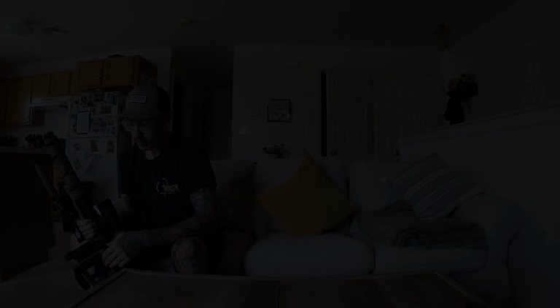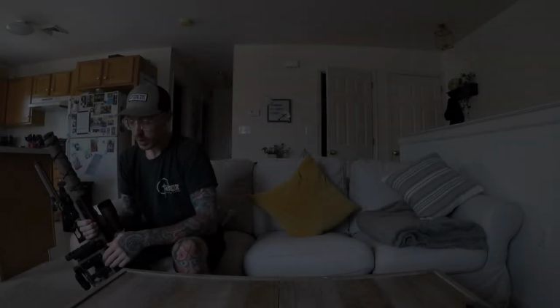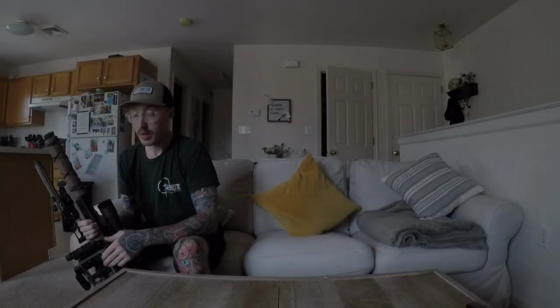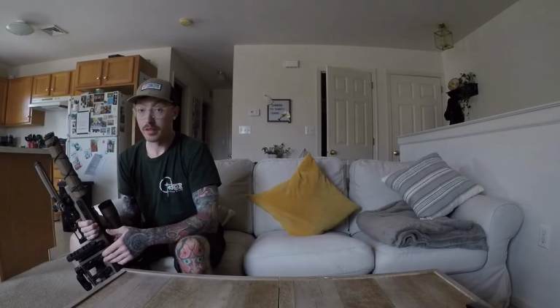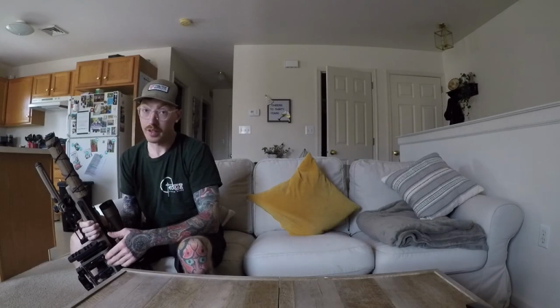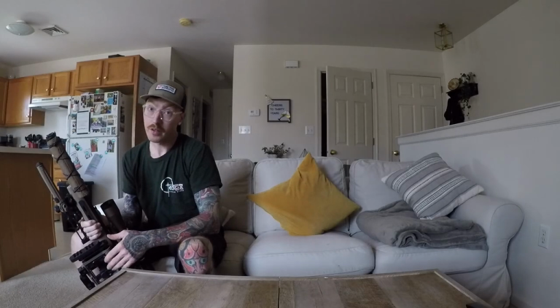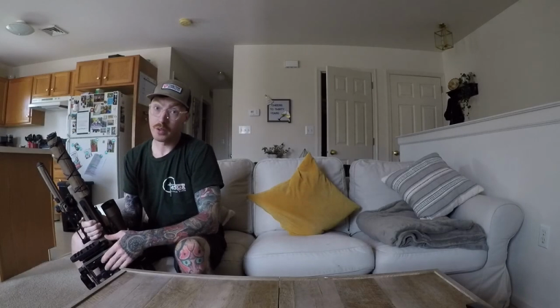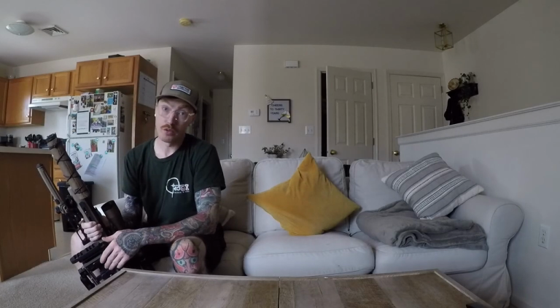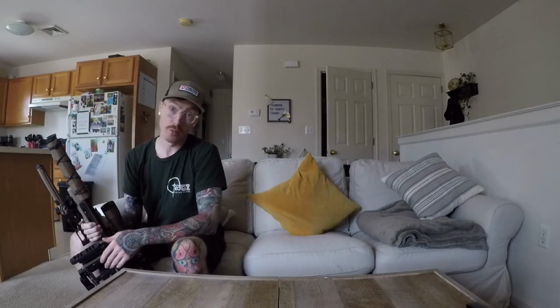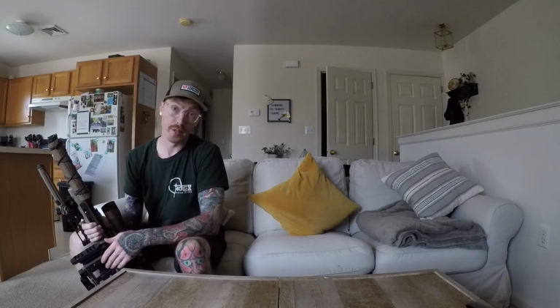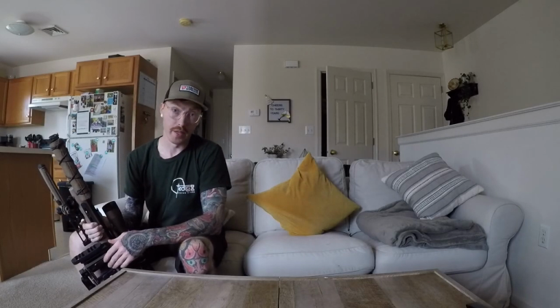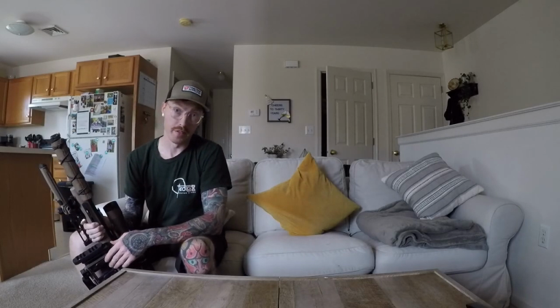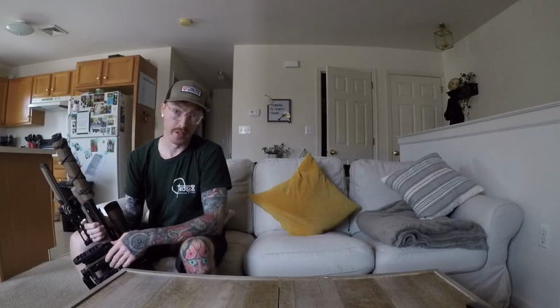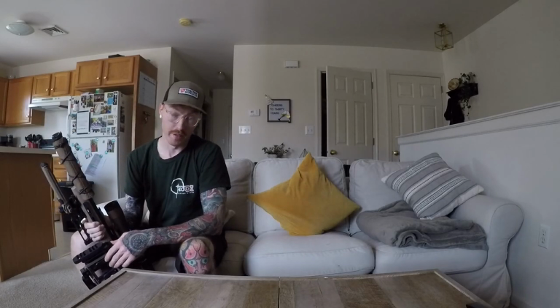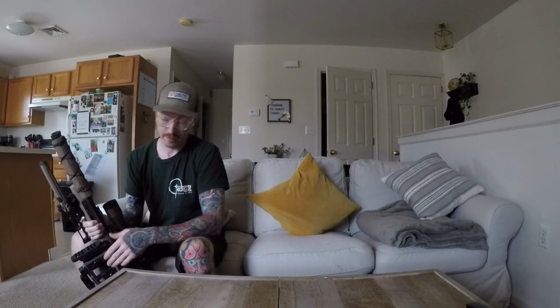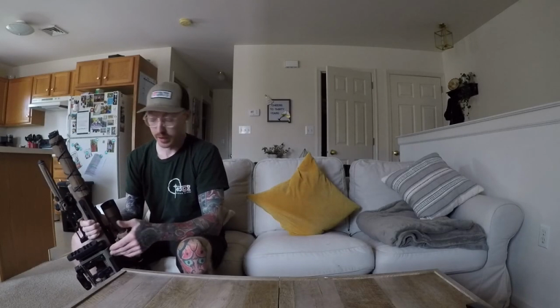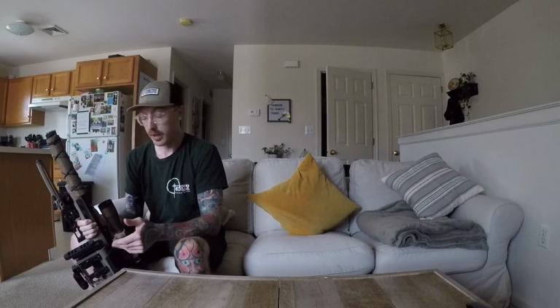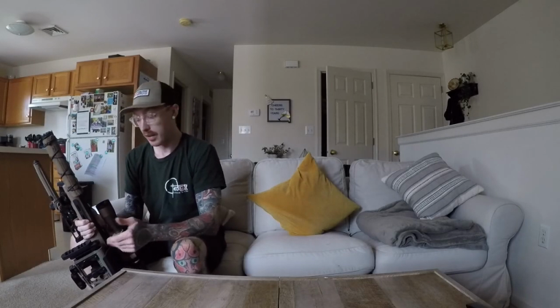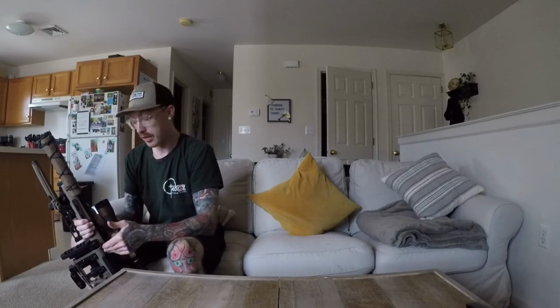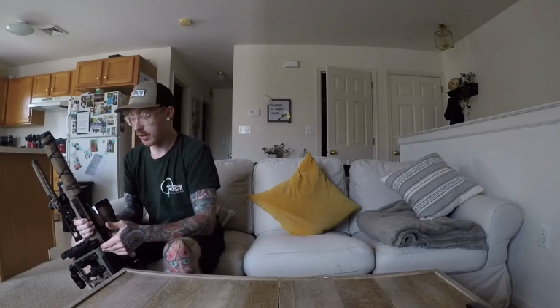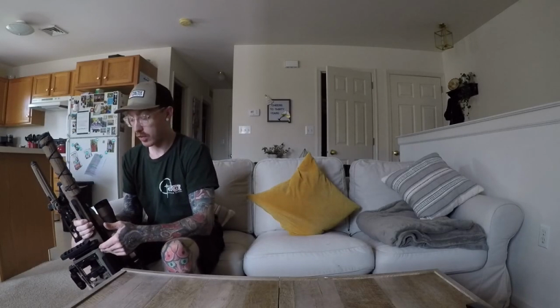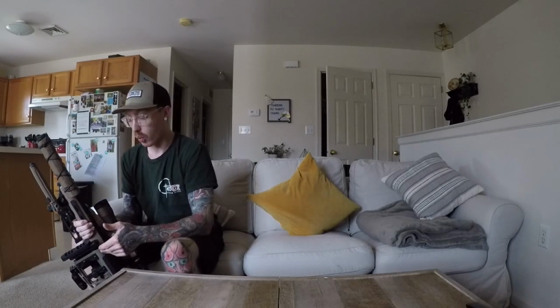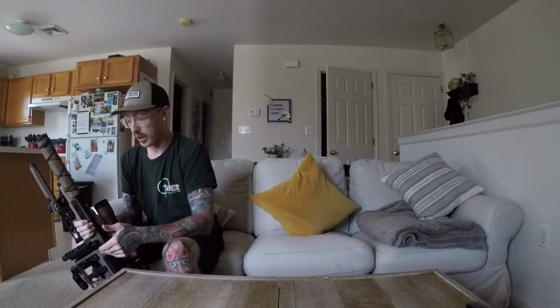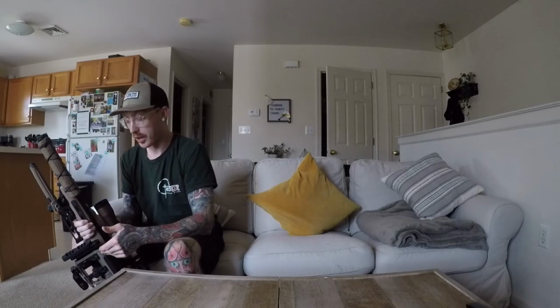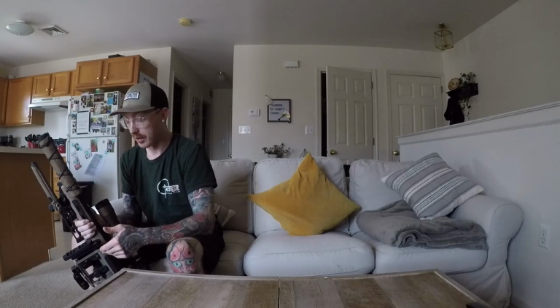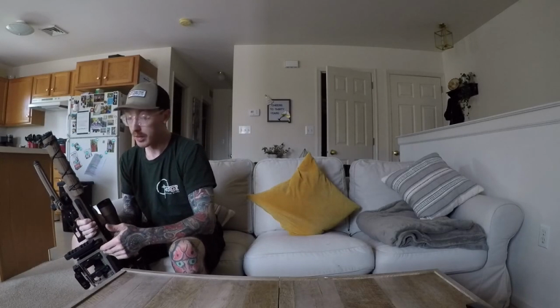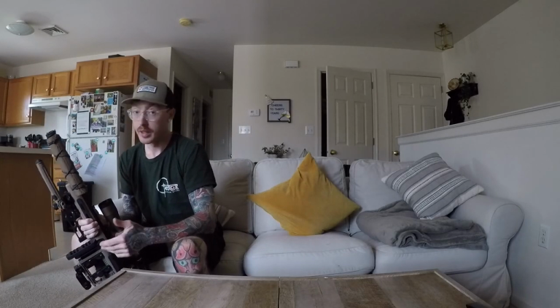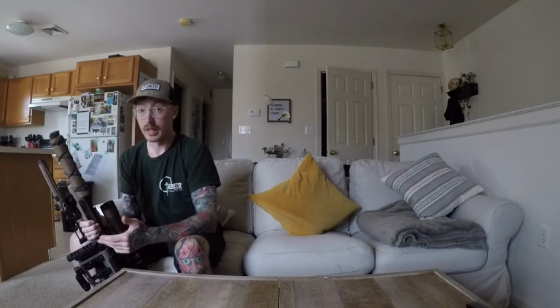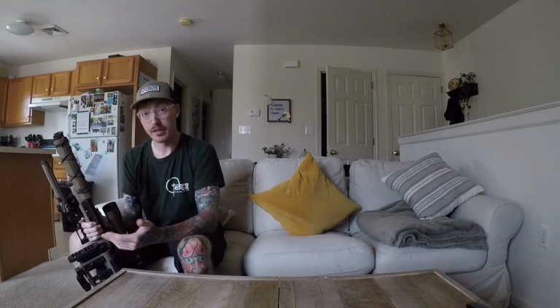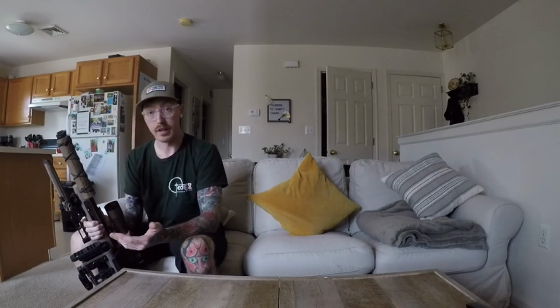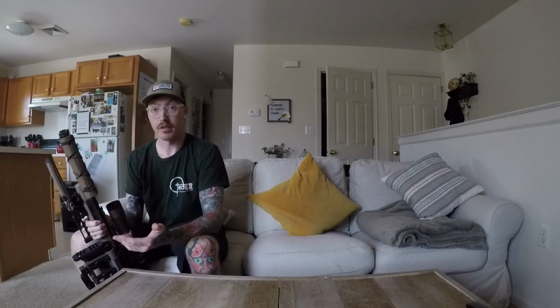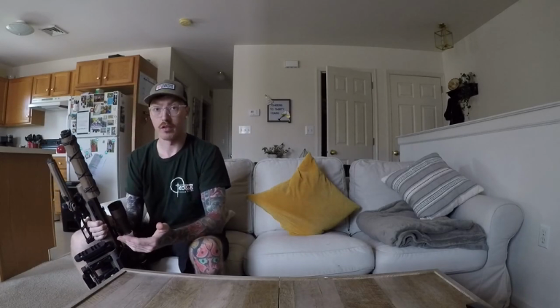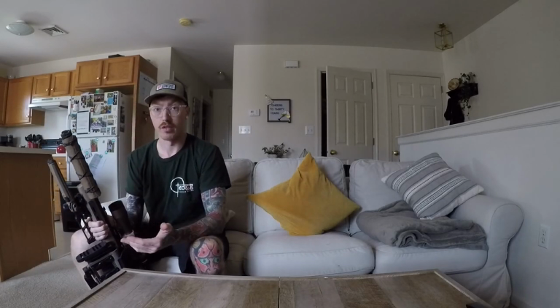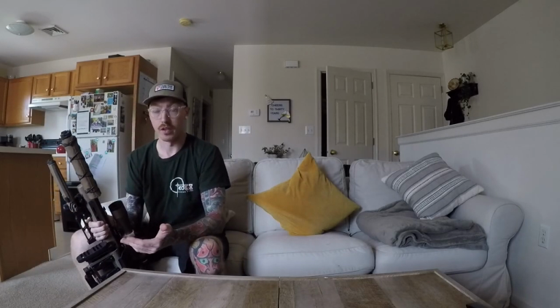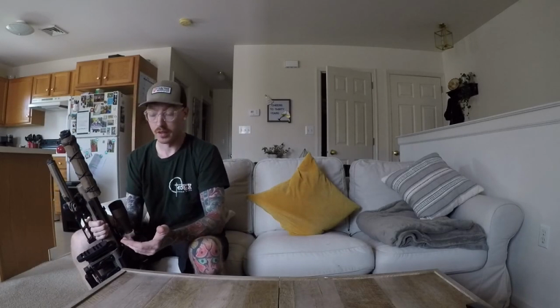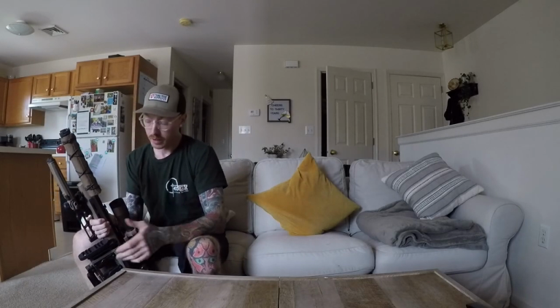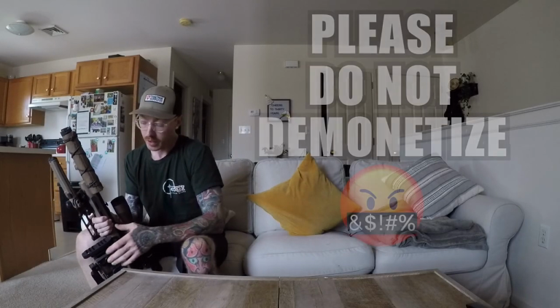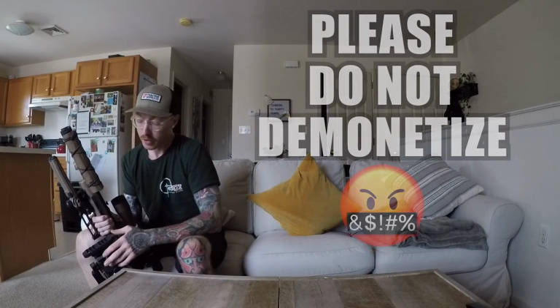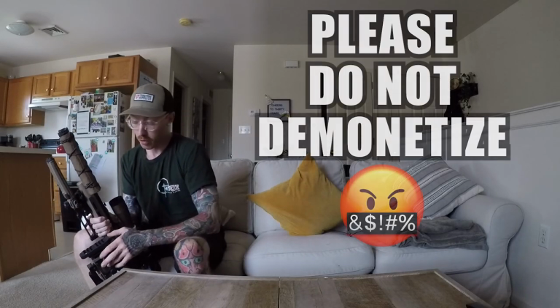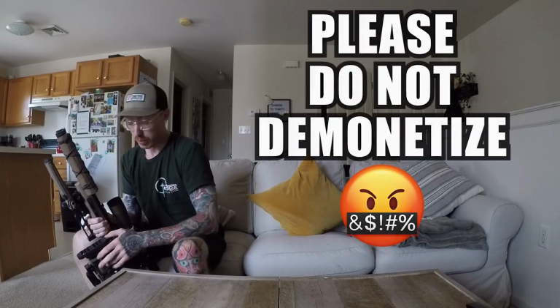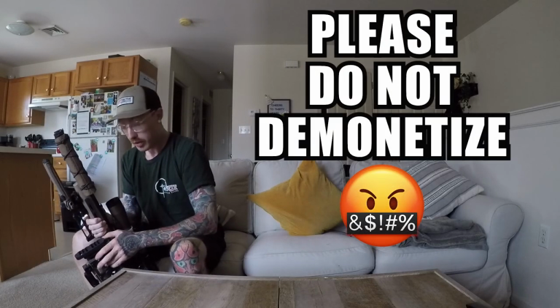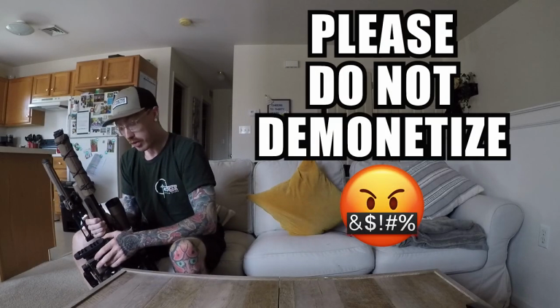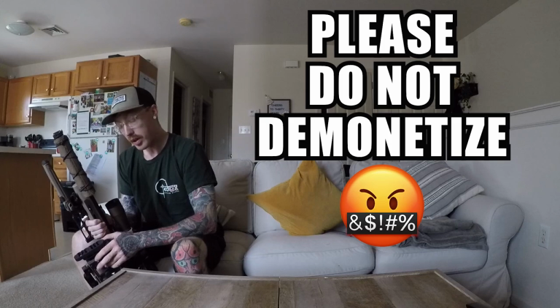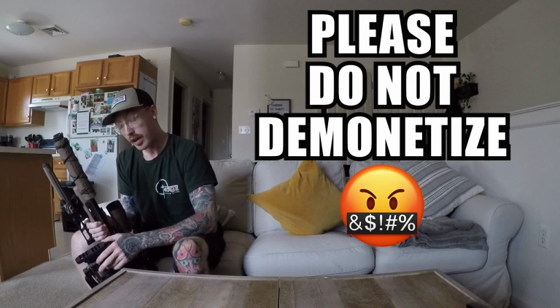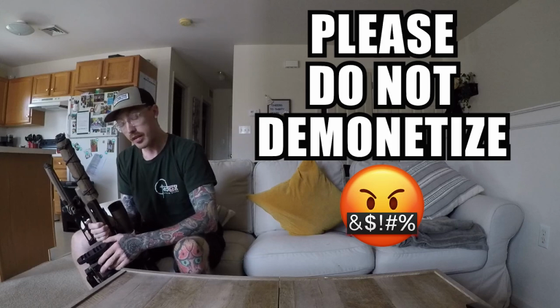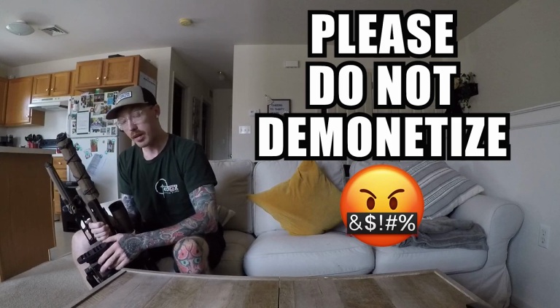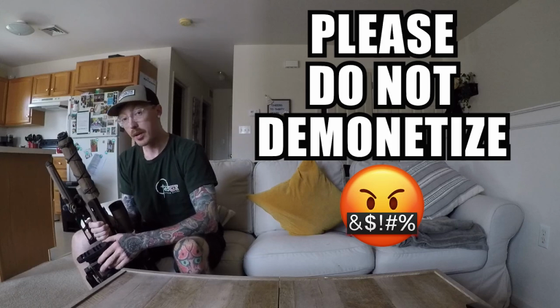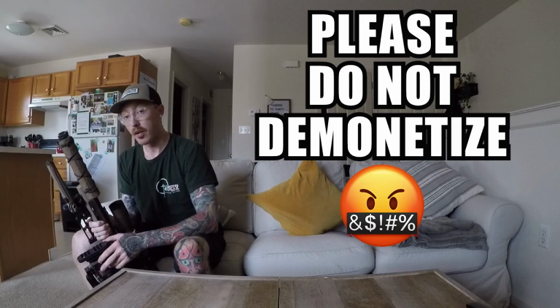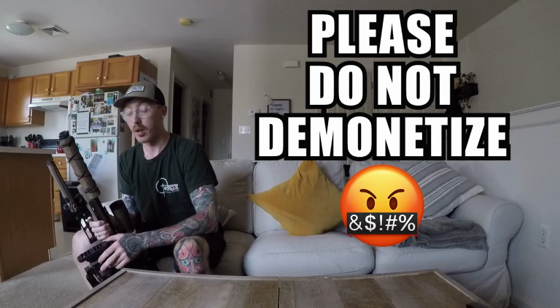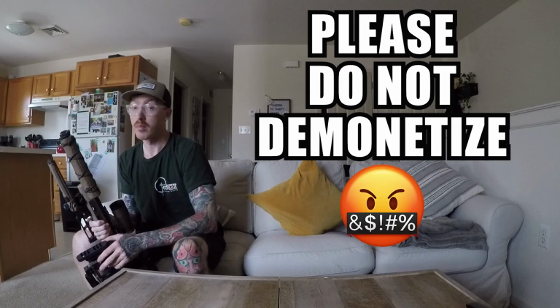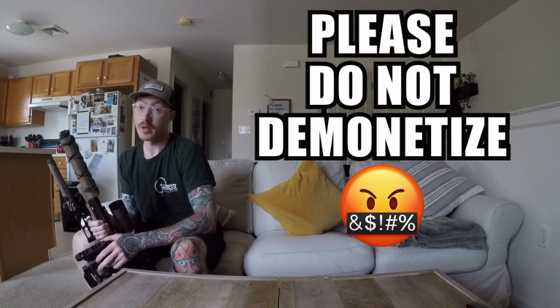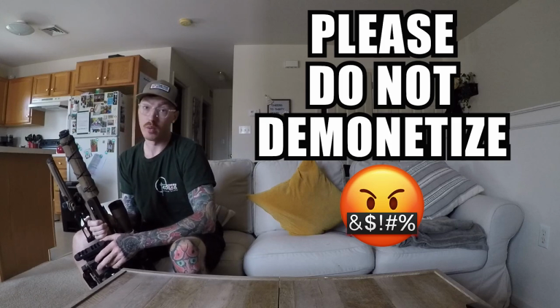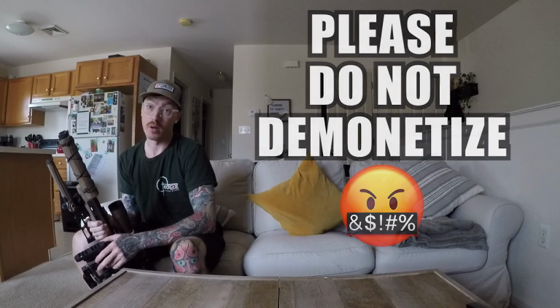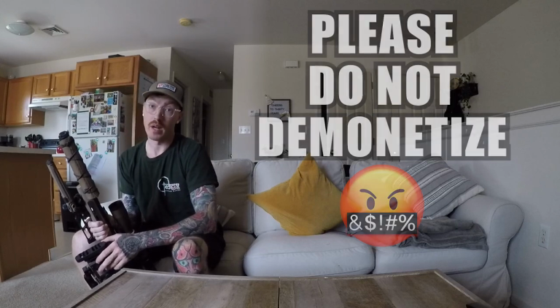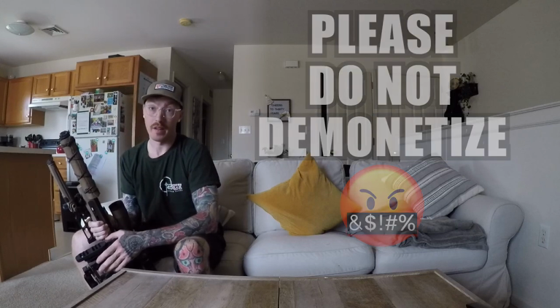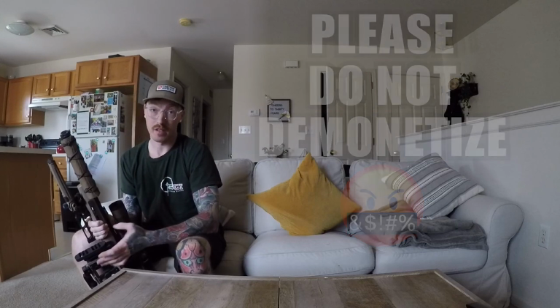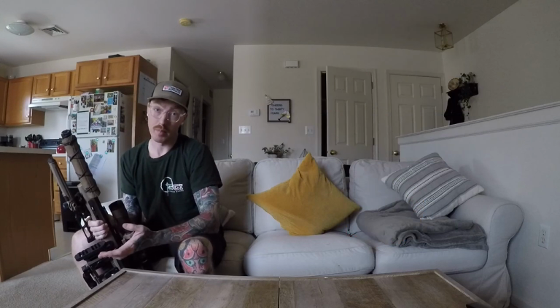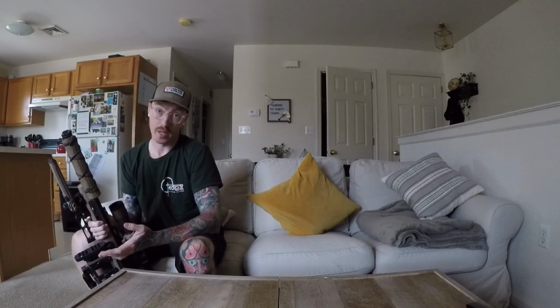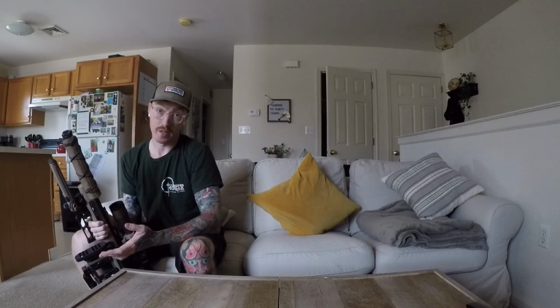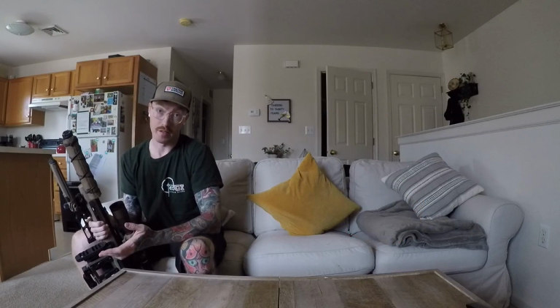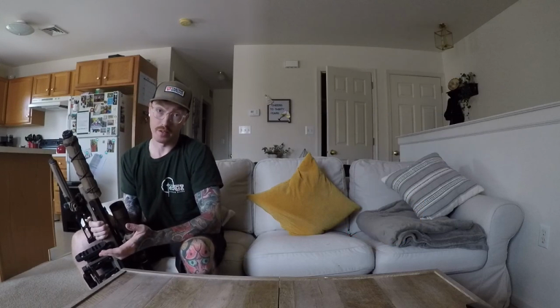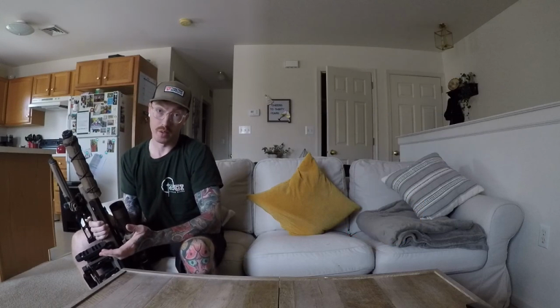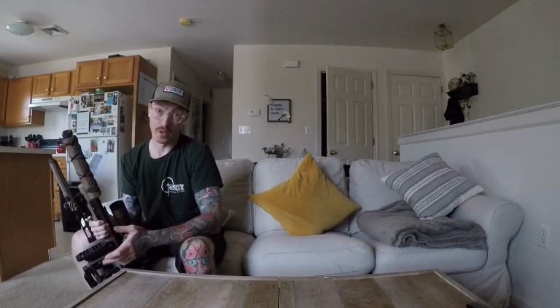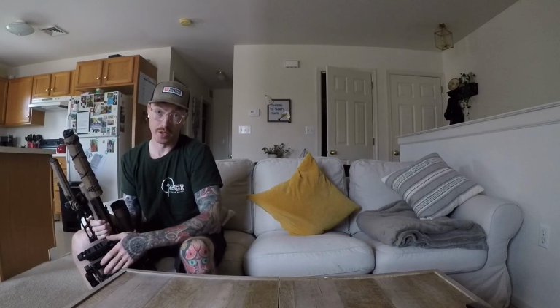Dear YouTube and ATF, this is a toy gun. It's an airsoft gun, so please don't contact me or come to my door asking me any silly questions.